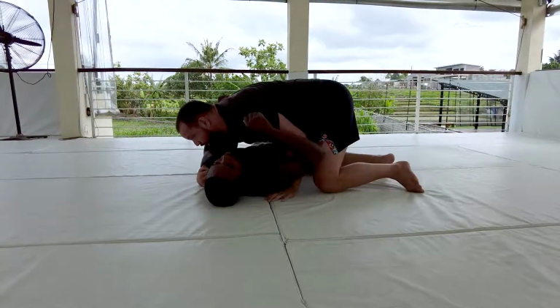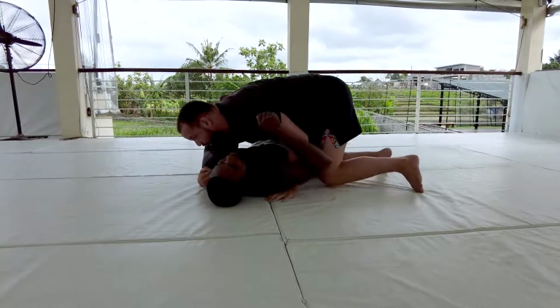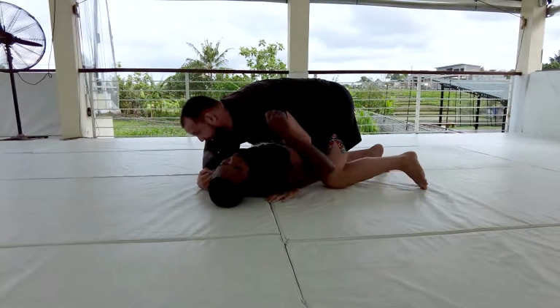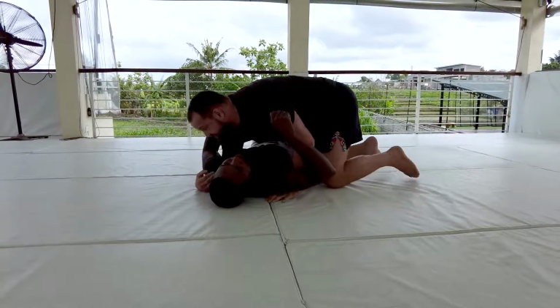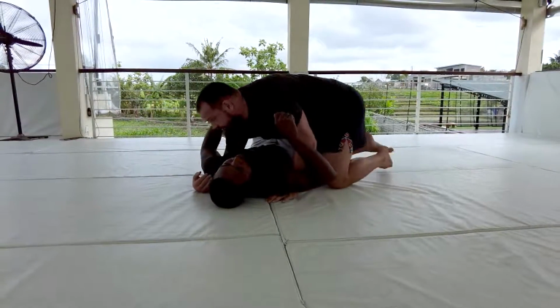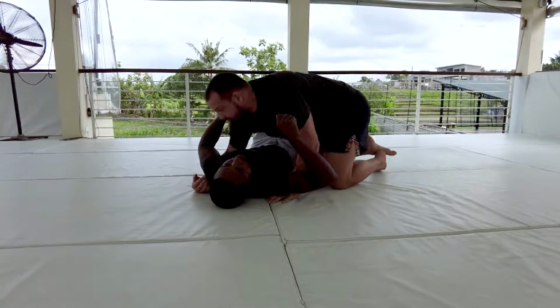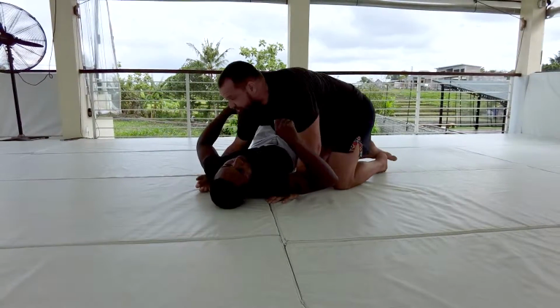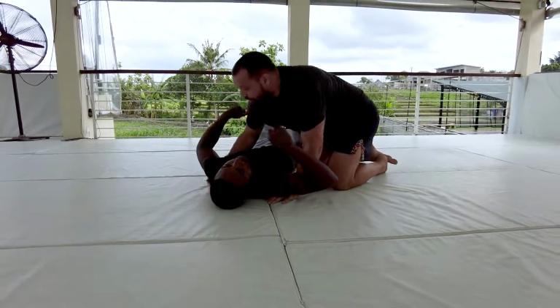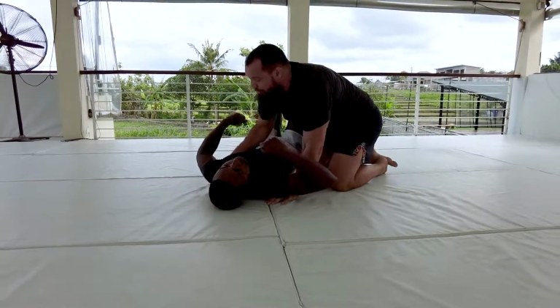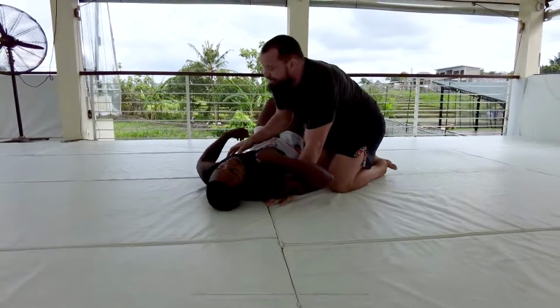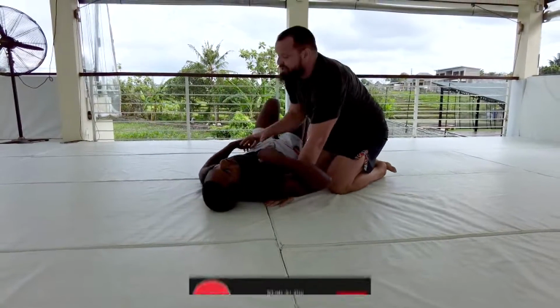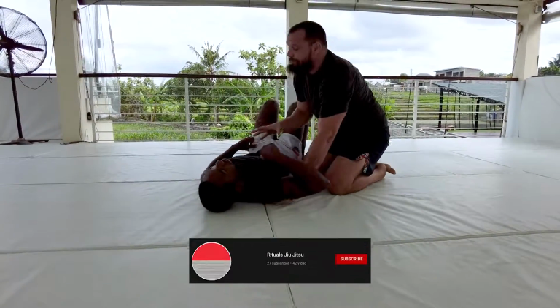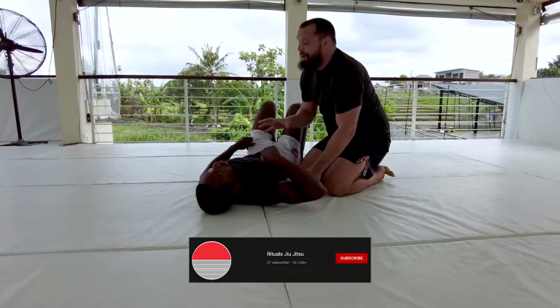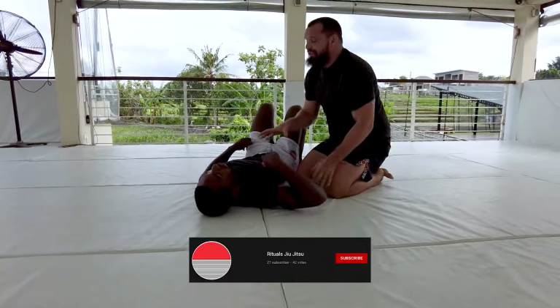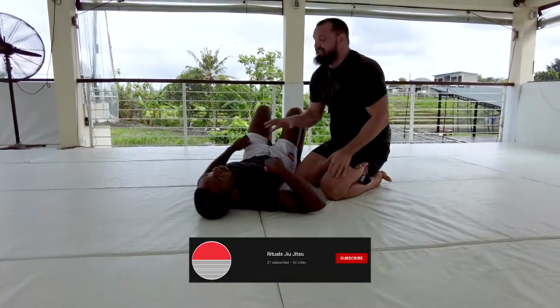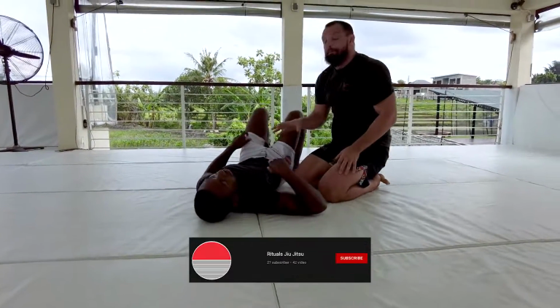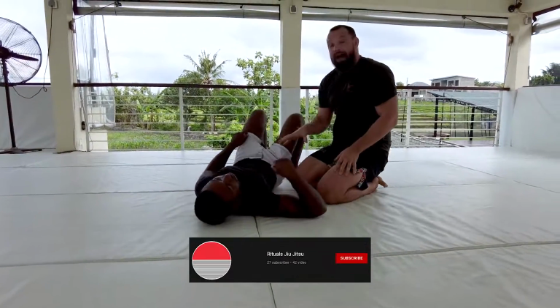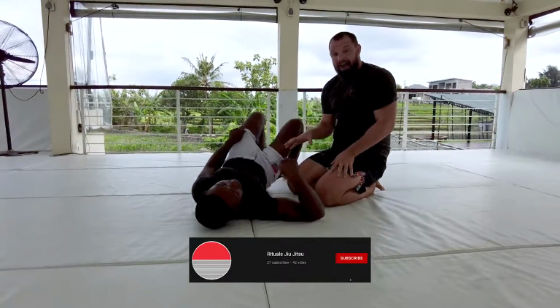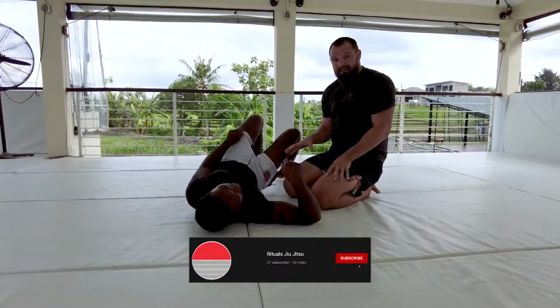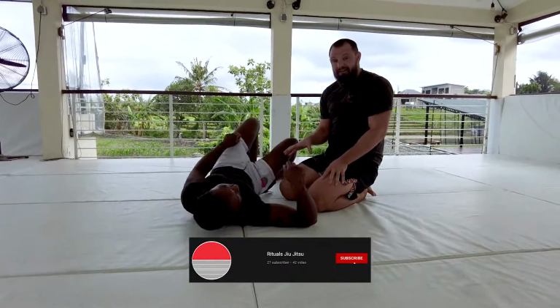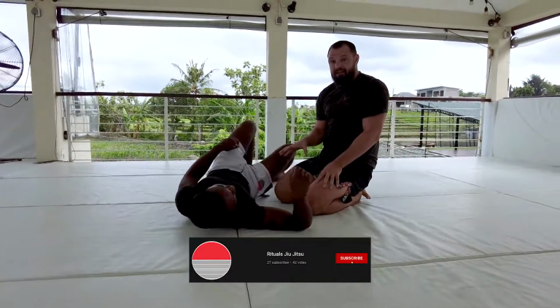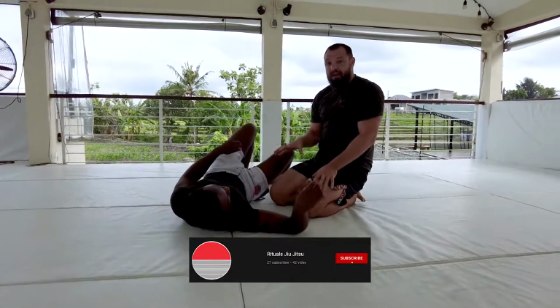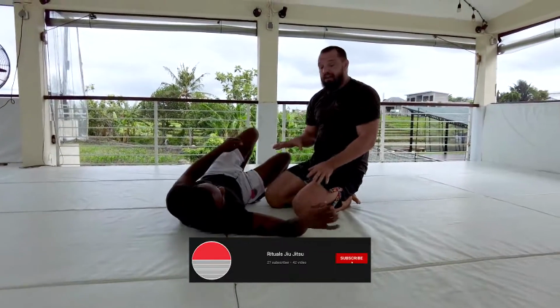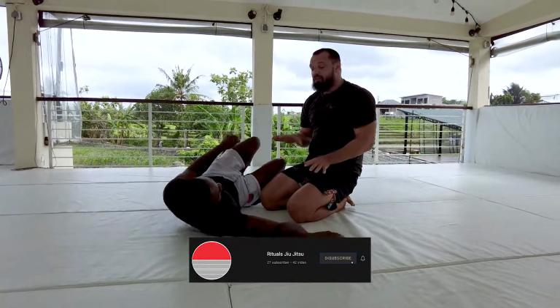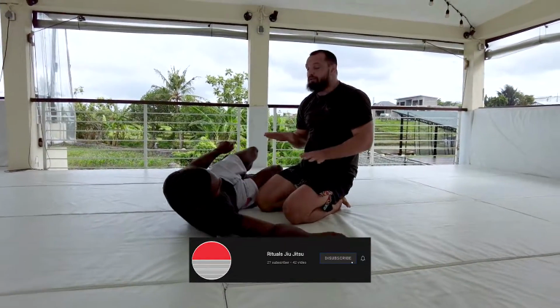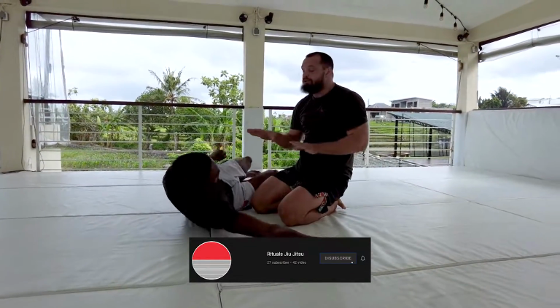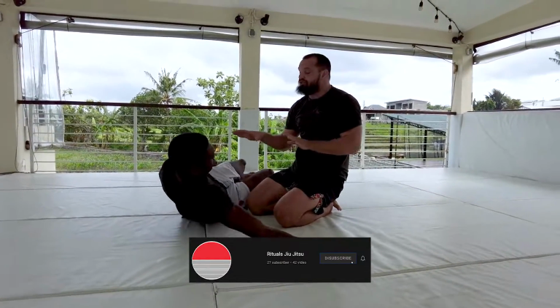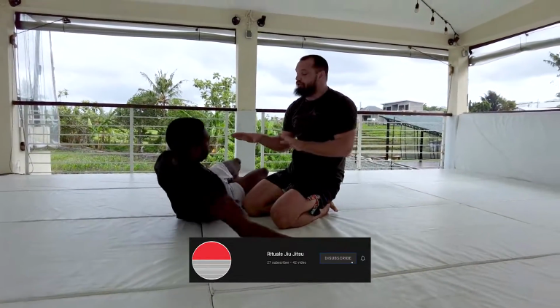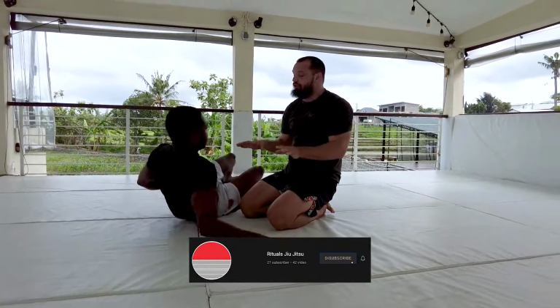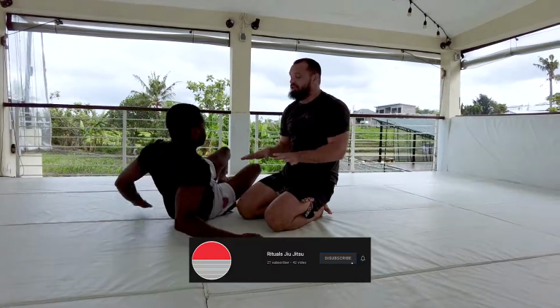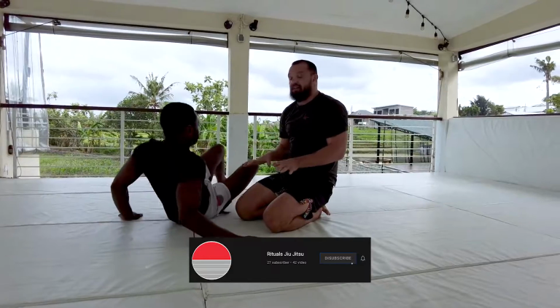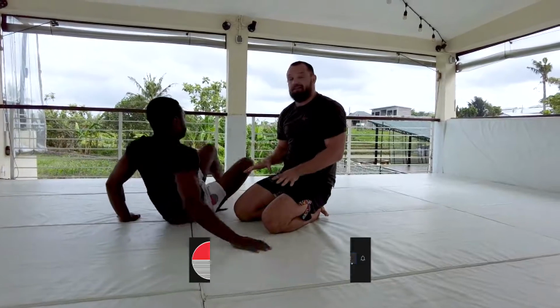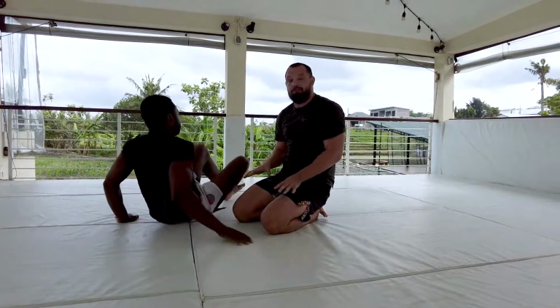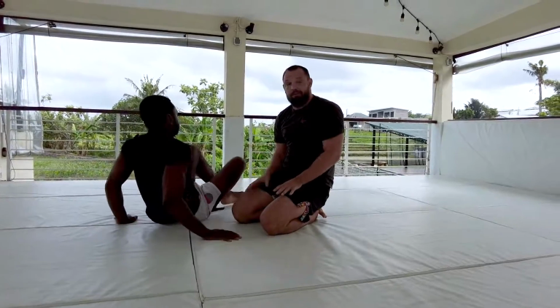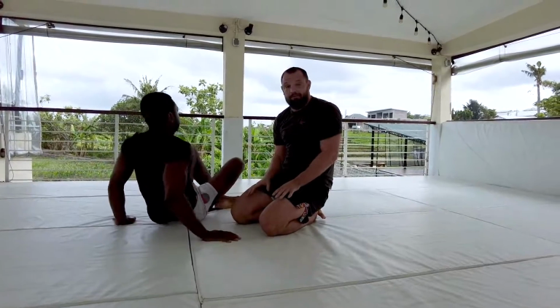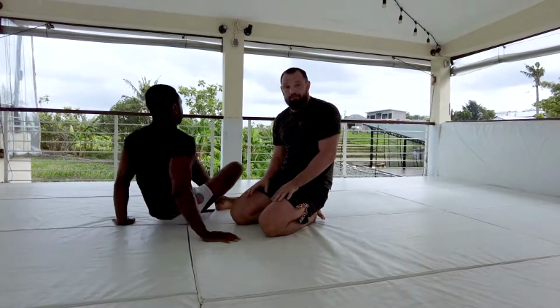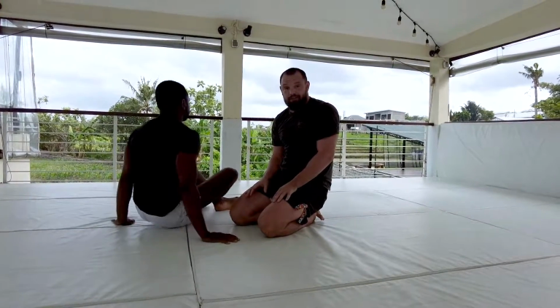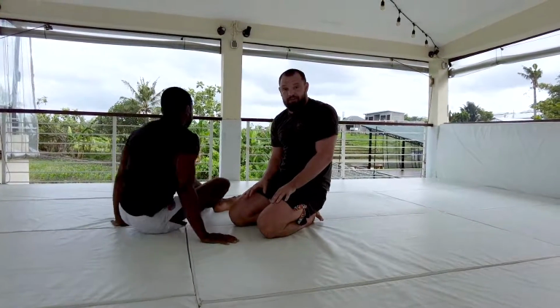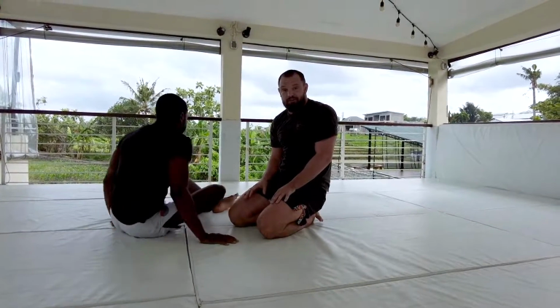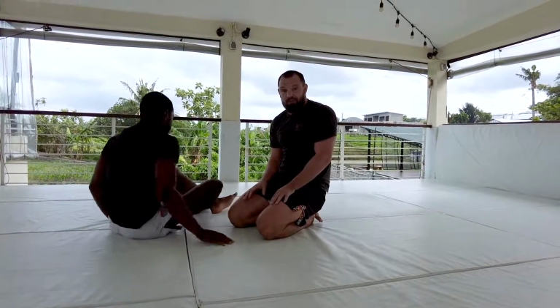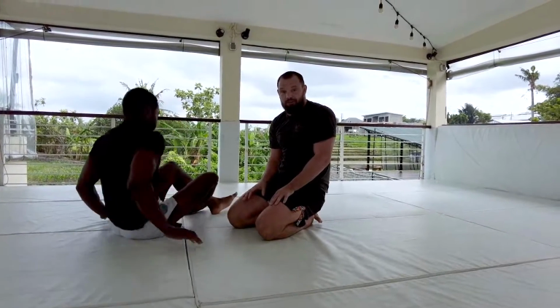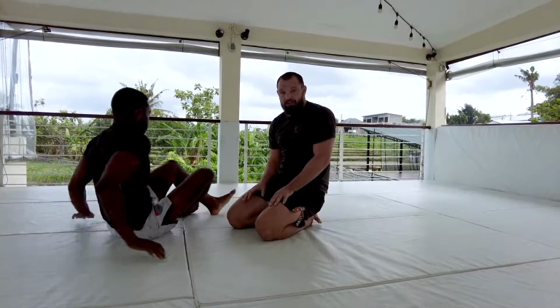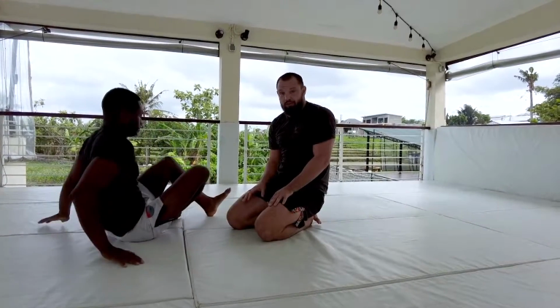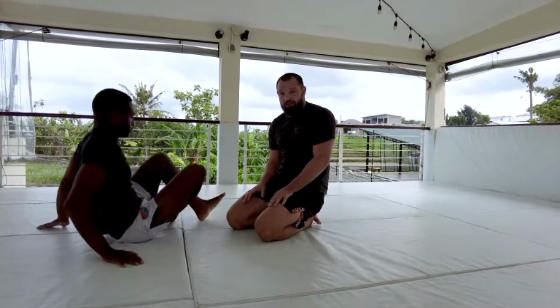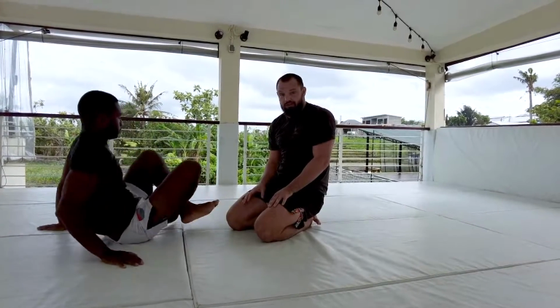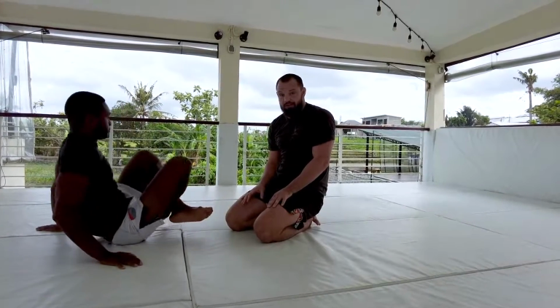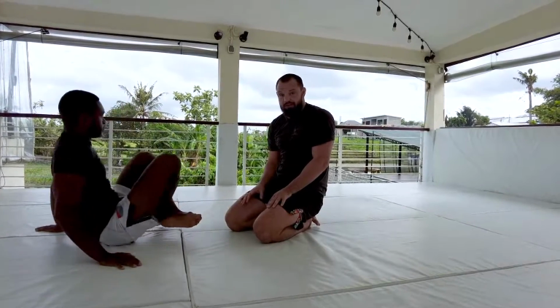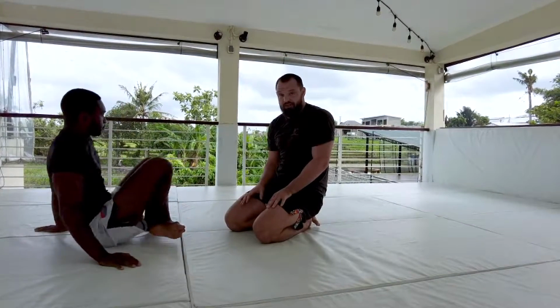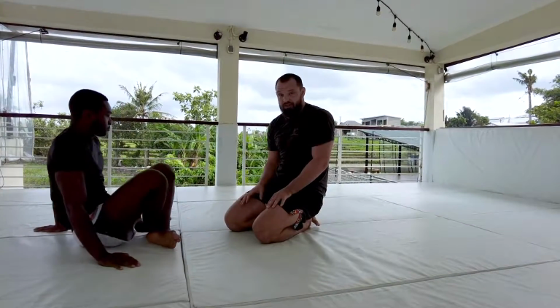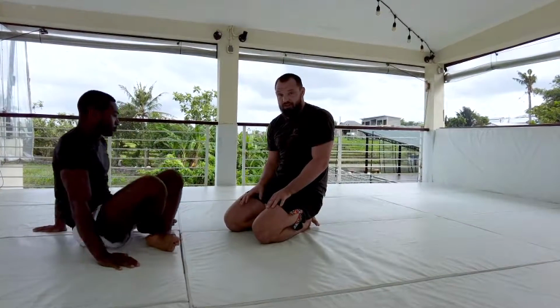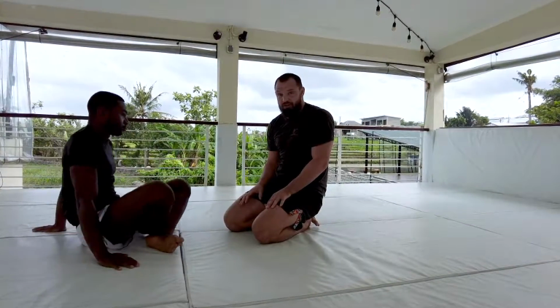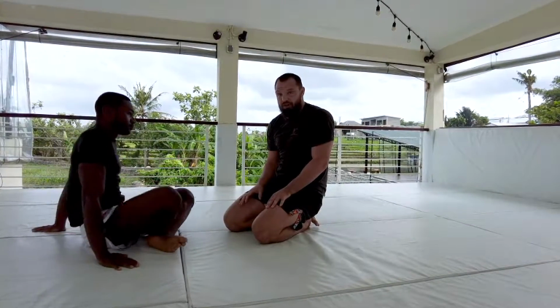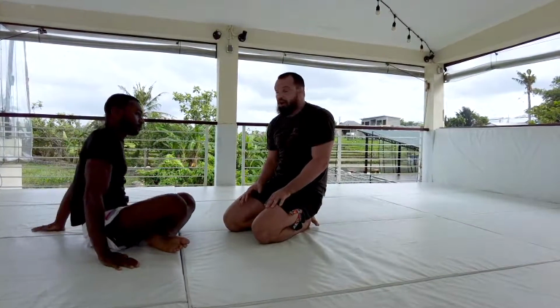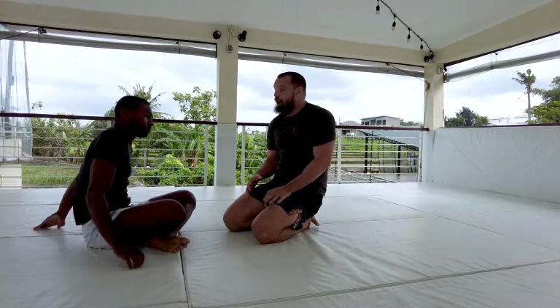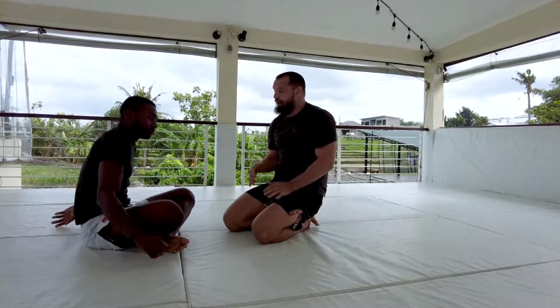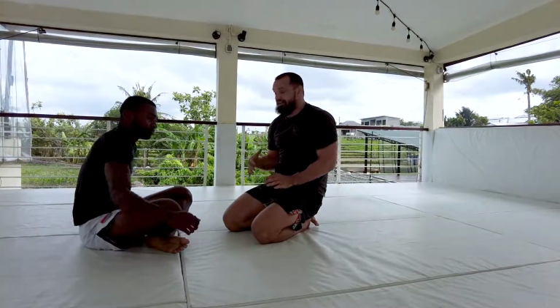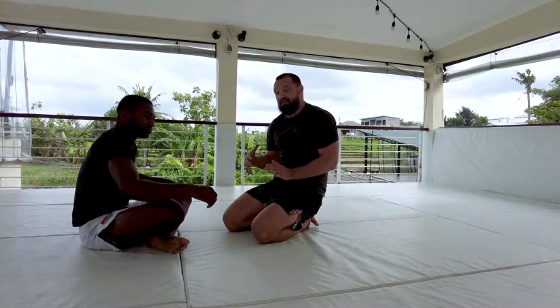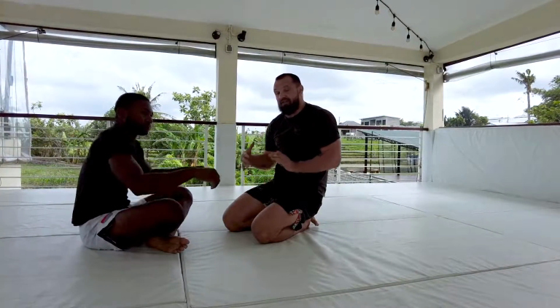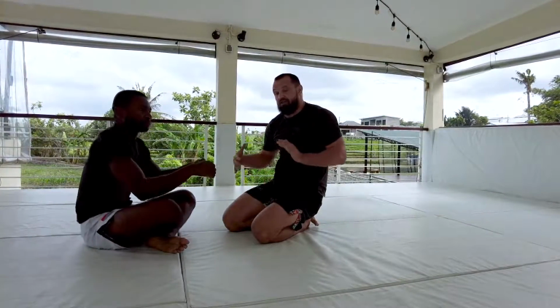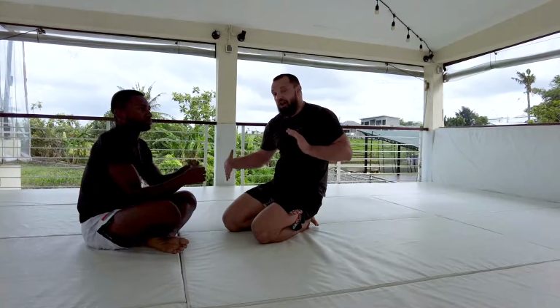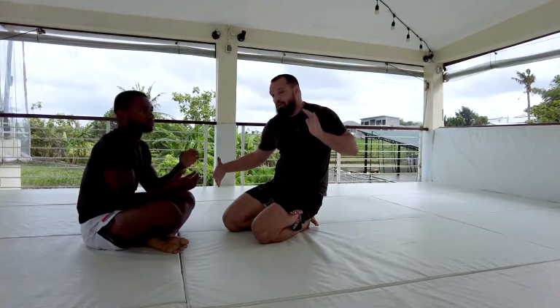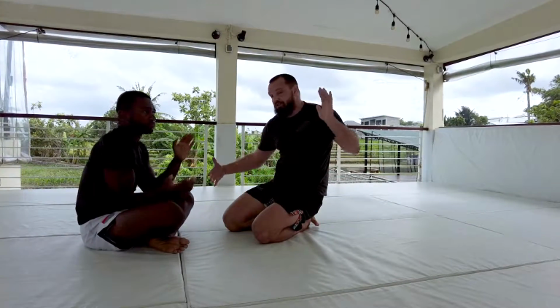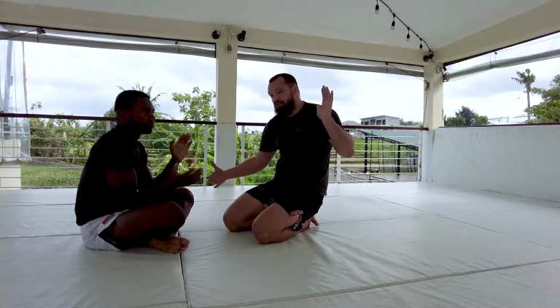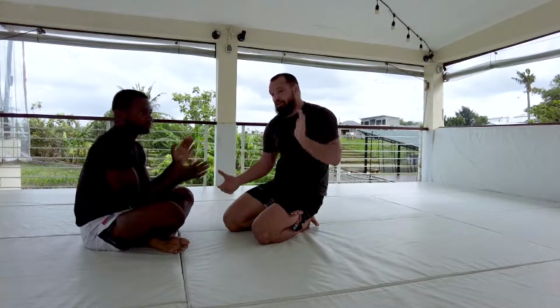Alright, start with this basic pass and then we're gonna start looking at some different things that we can do in this position. Alright, let's give it a shot.